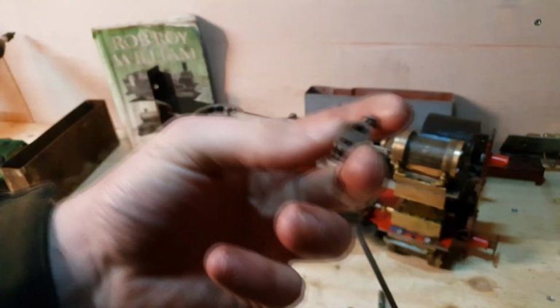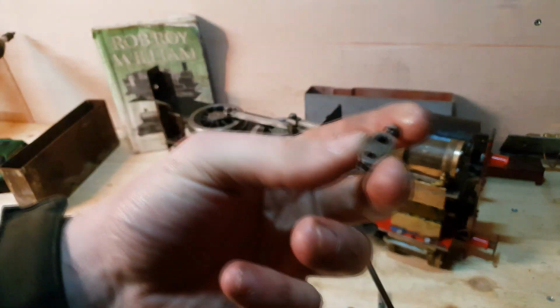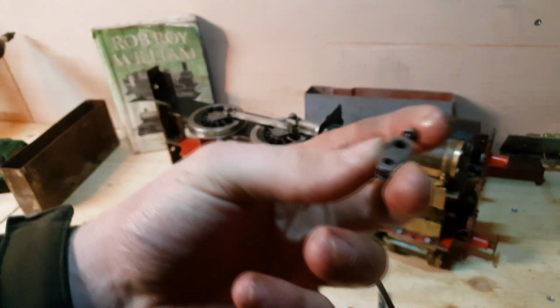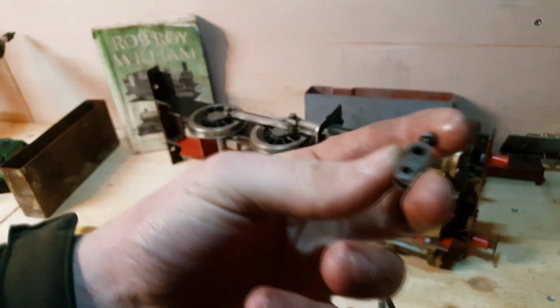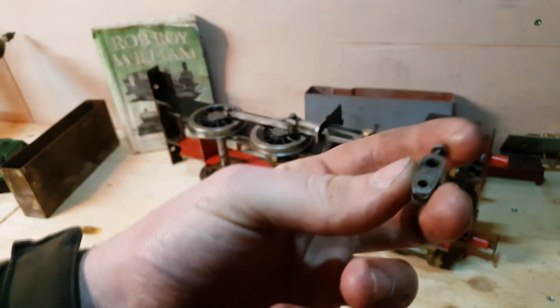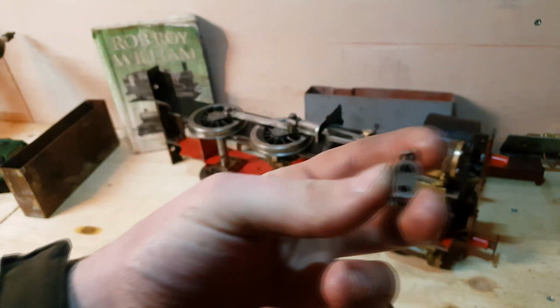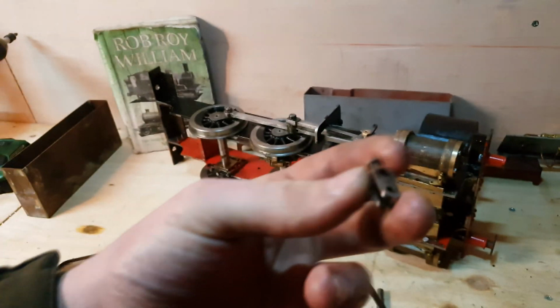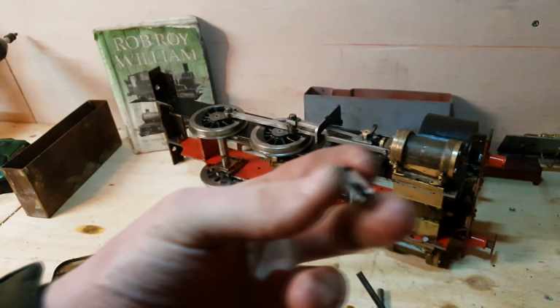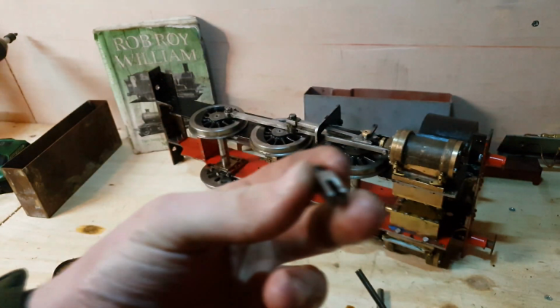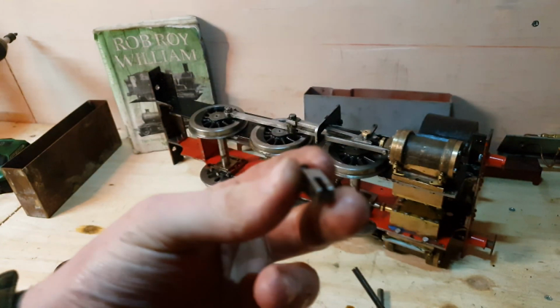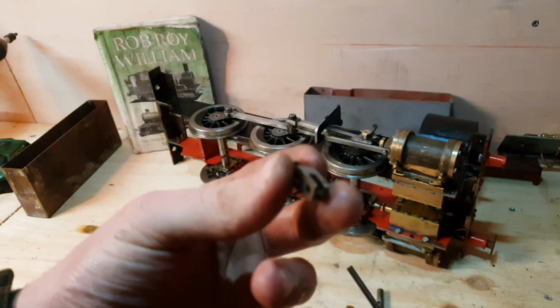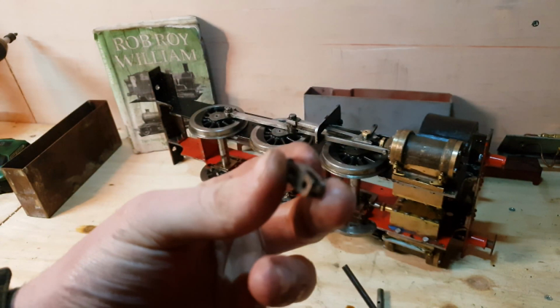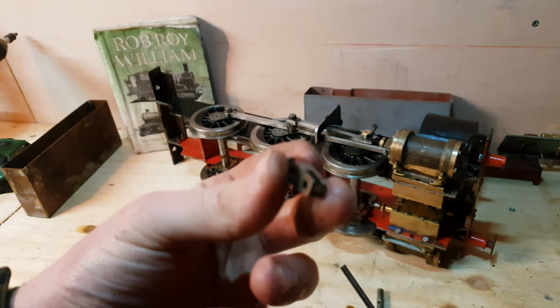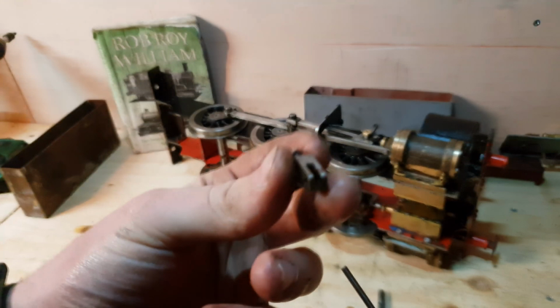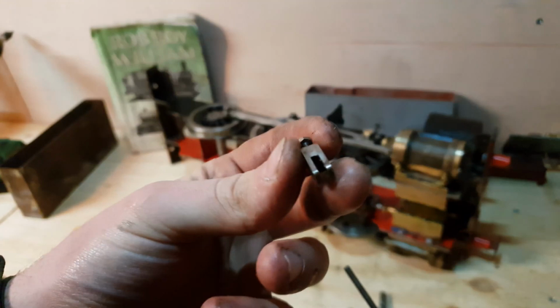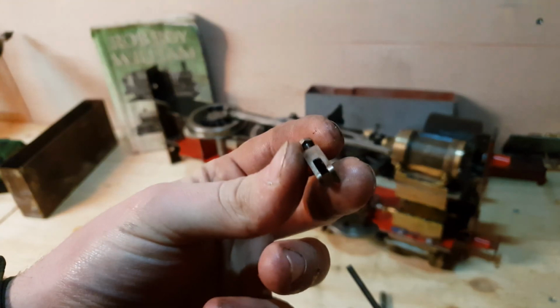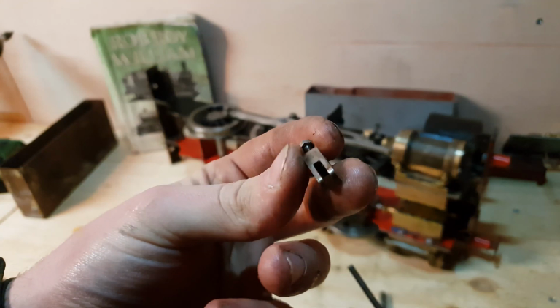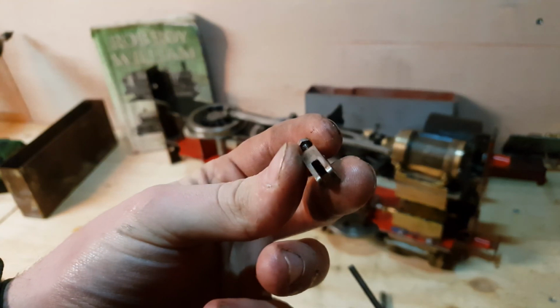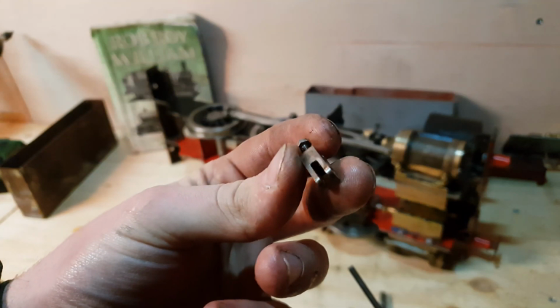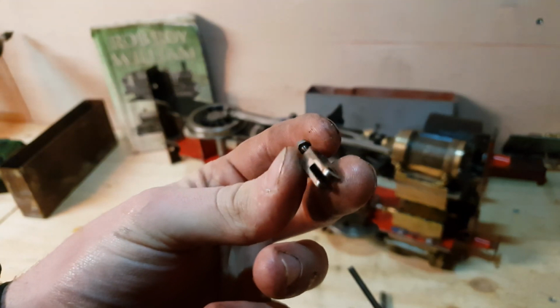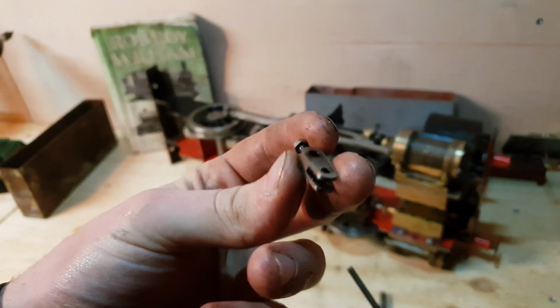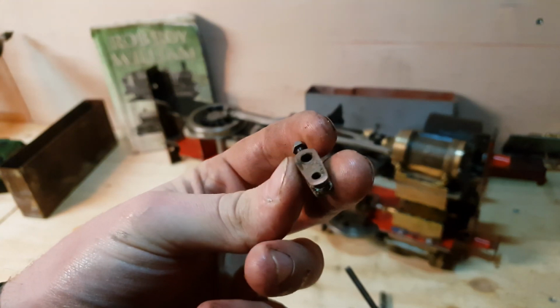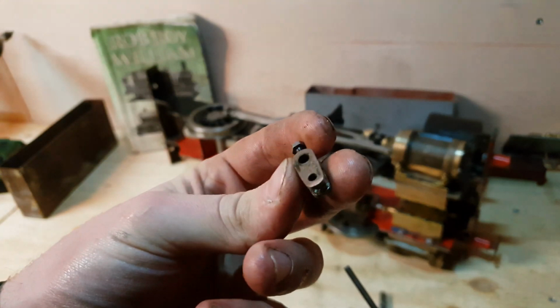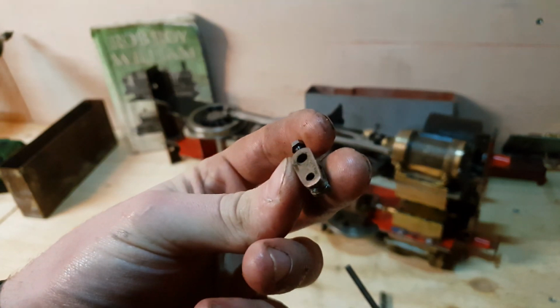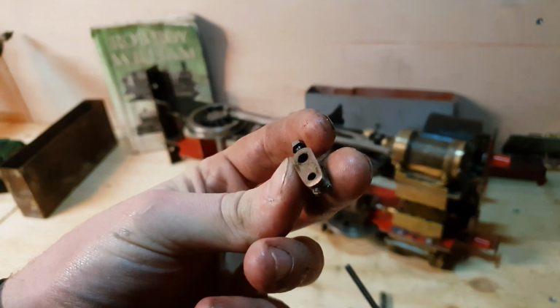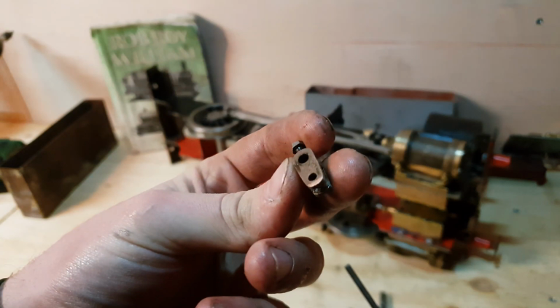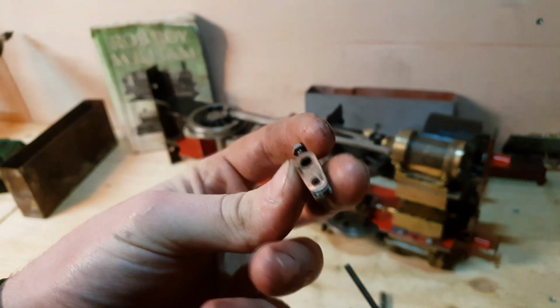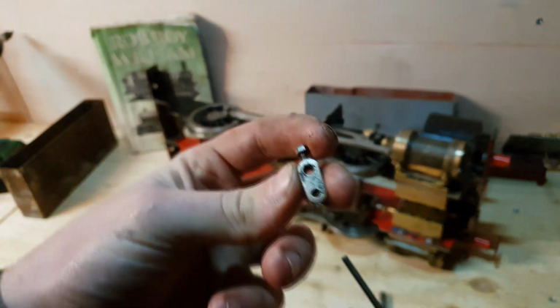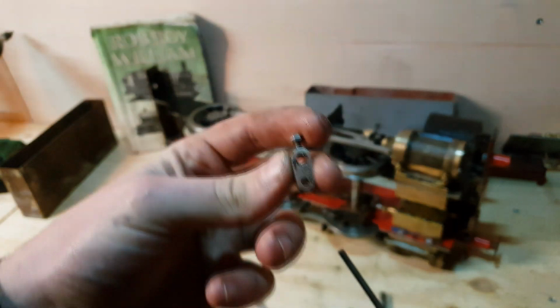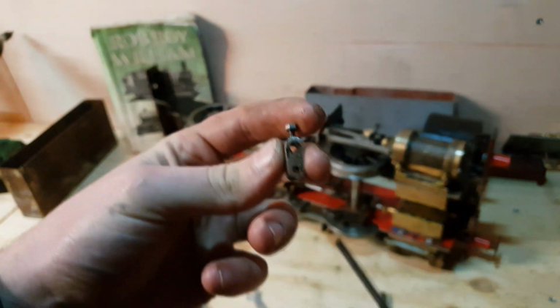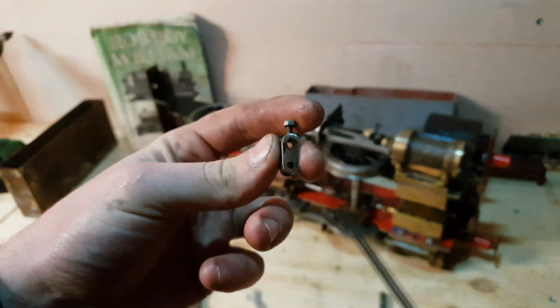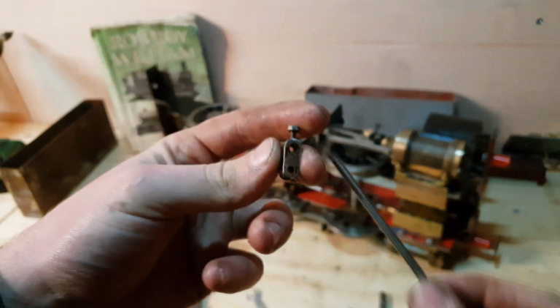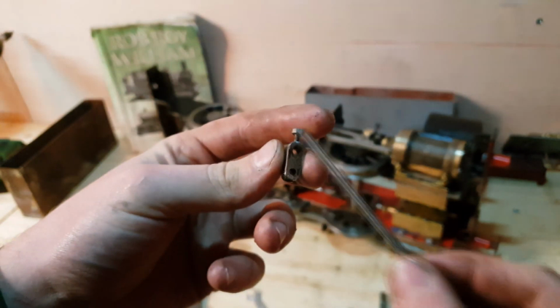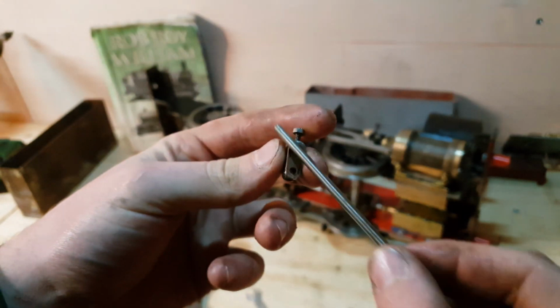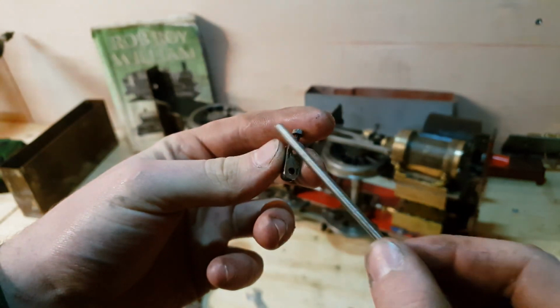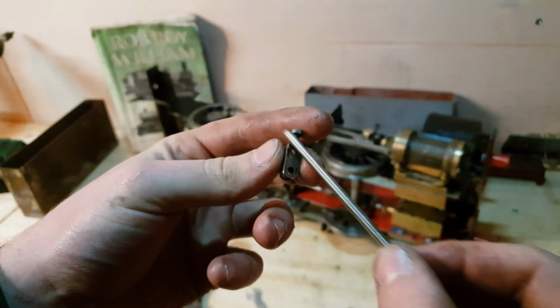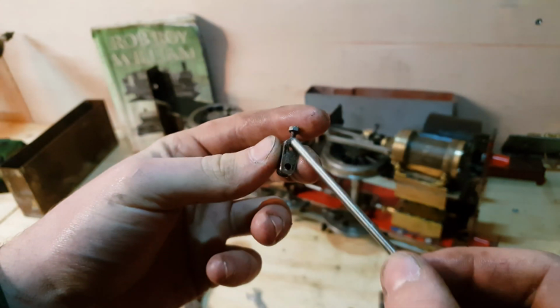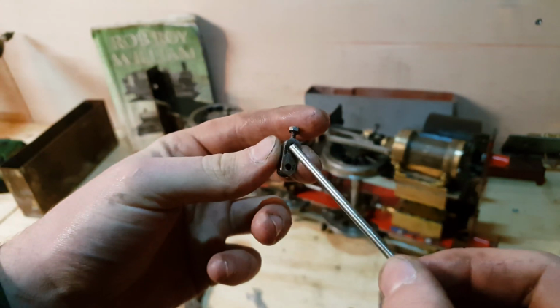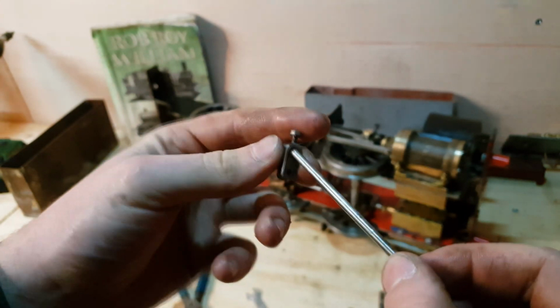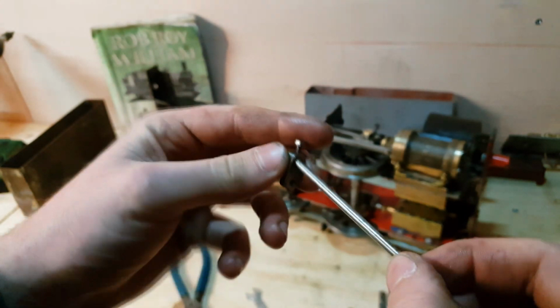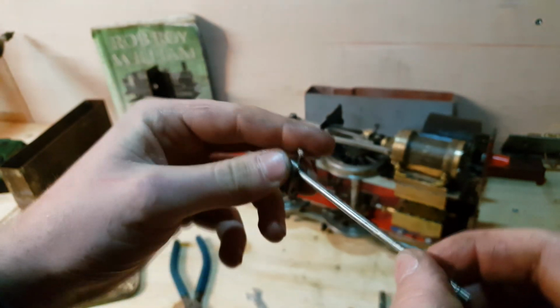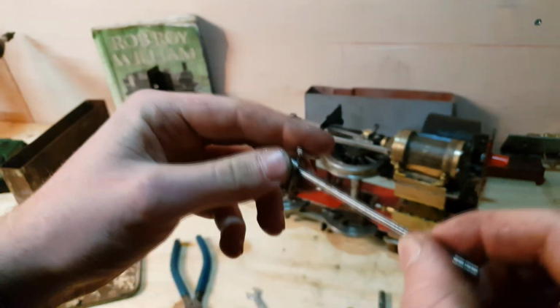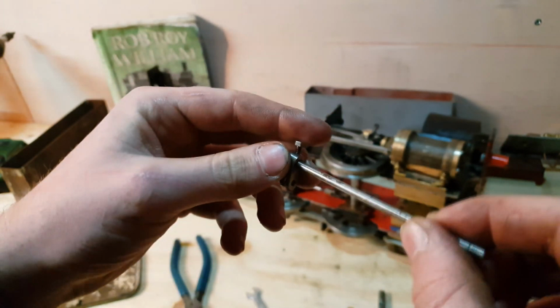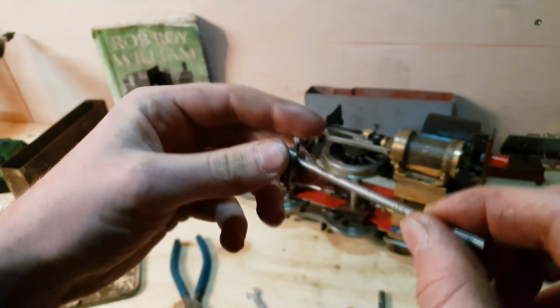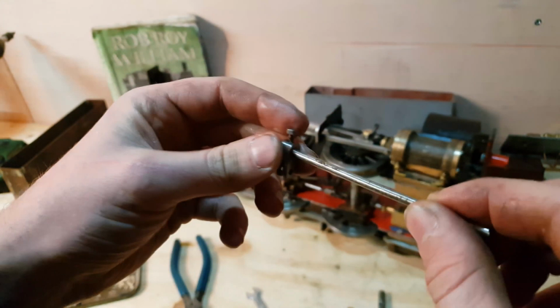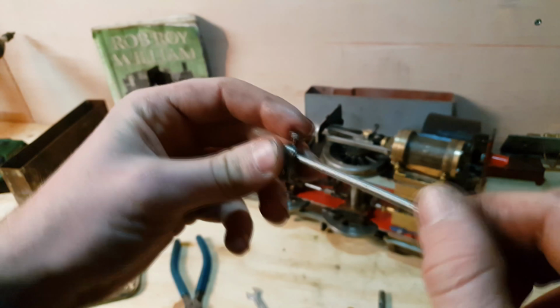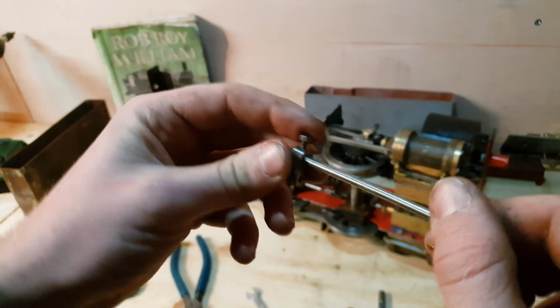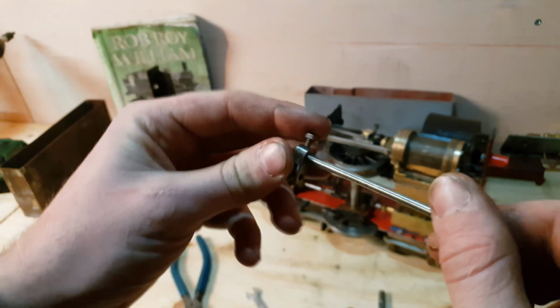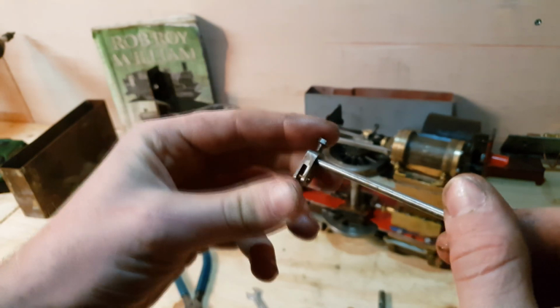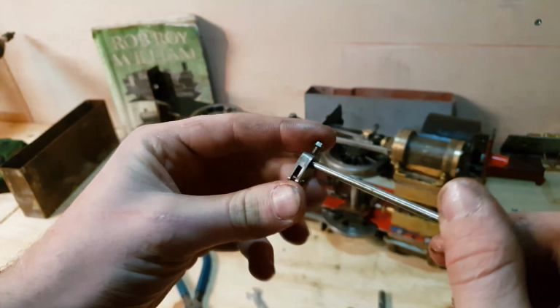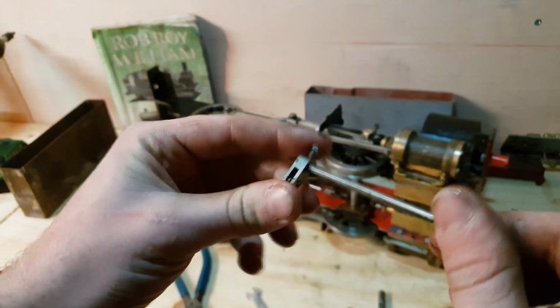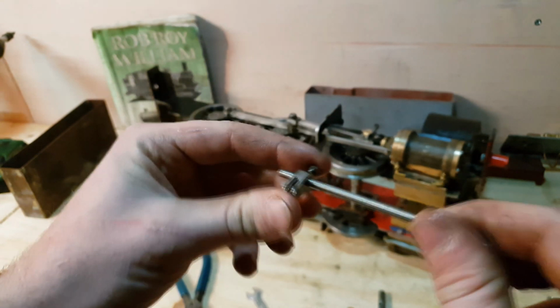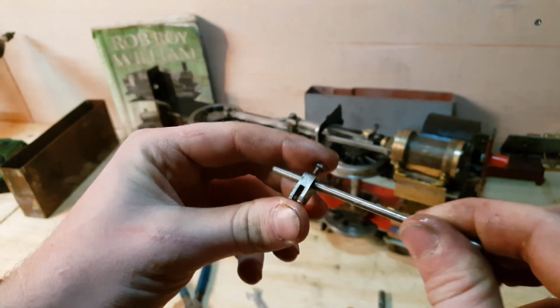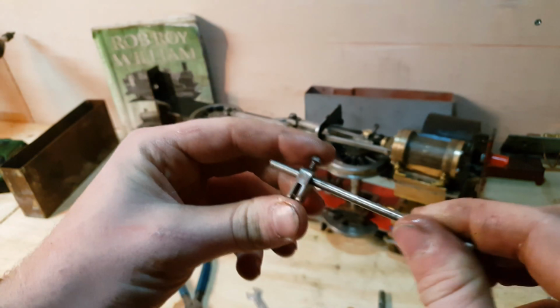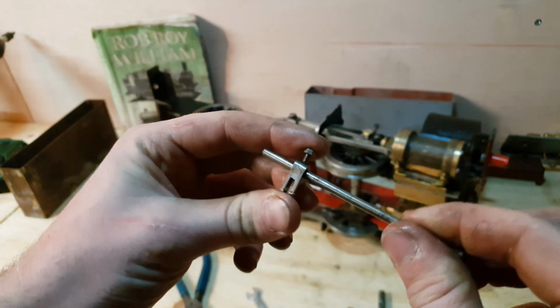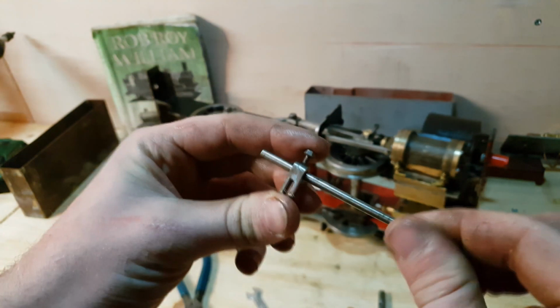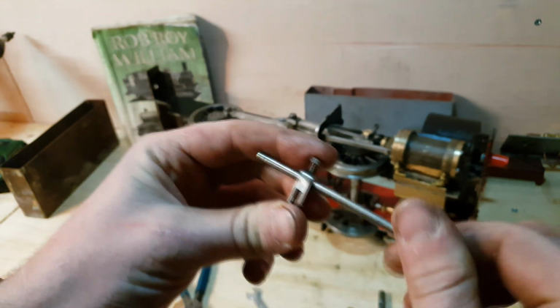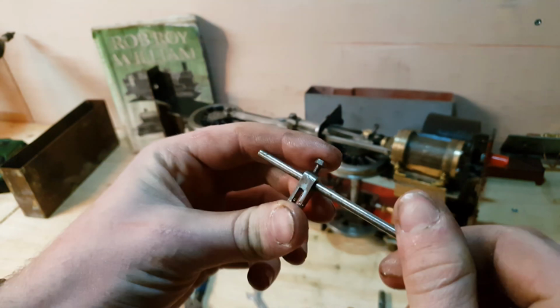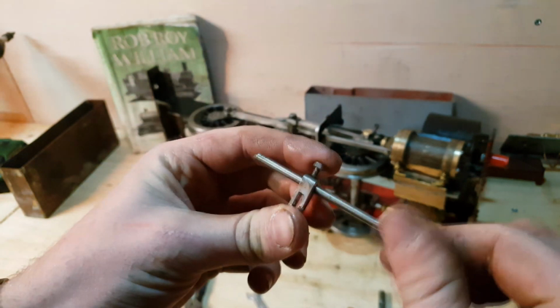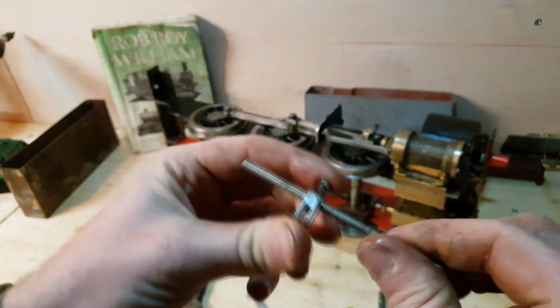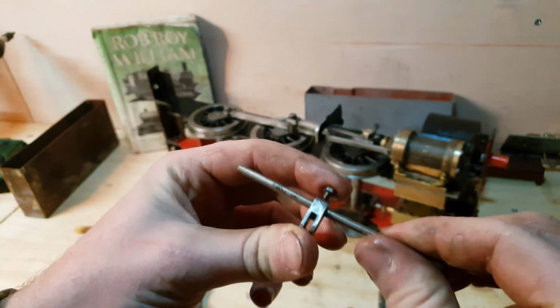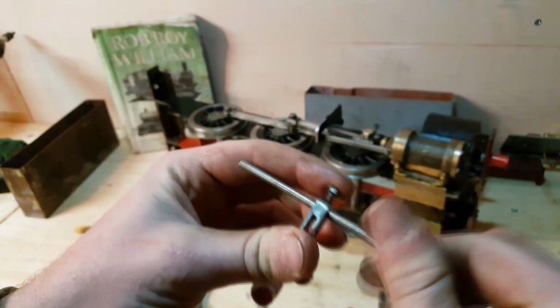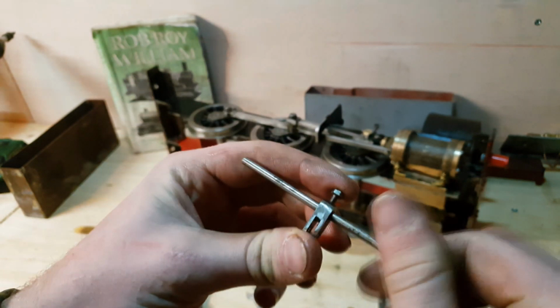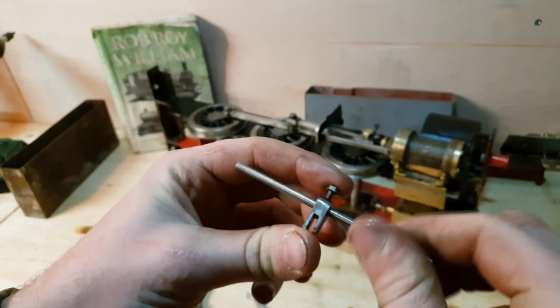I think this will be usable at some point. I'll probably put a taper pin through it rather than that bolt, but it'll be okay for setting it up.